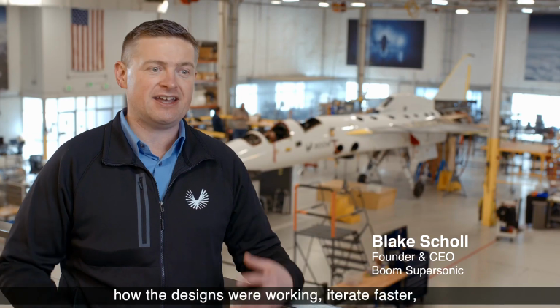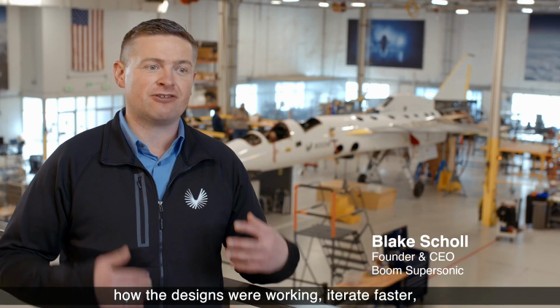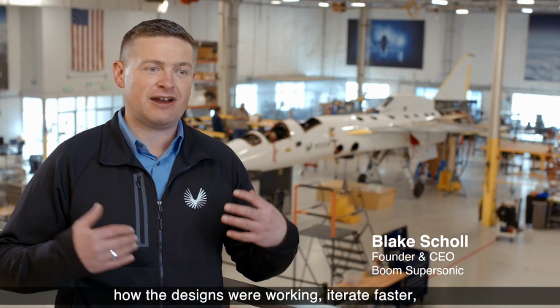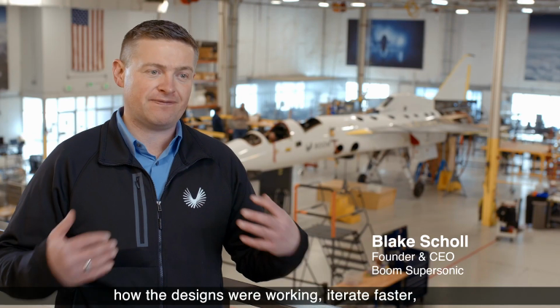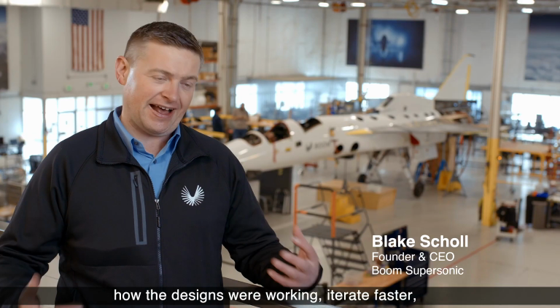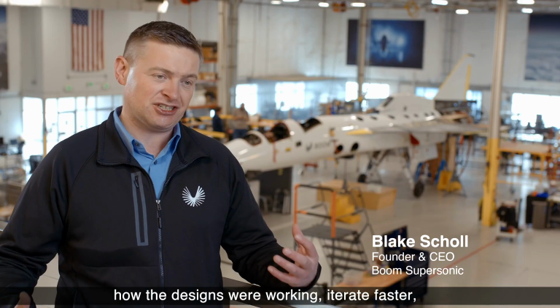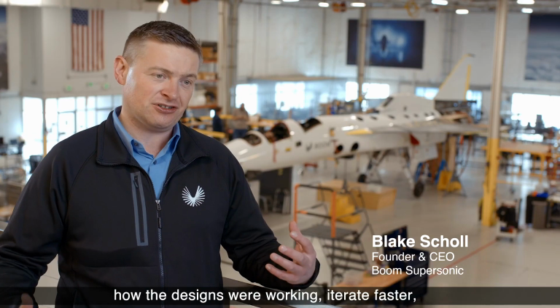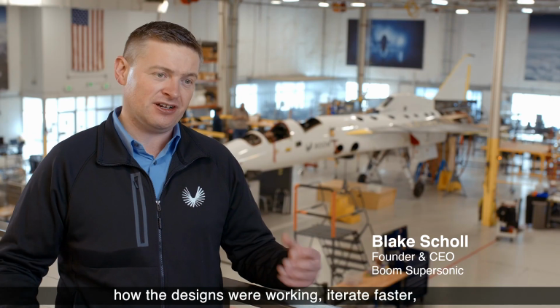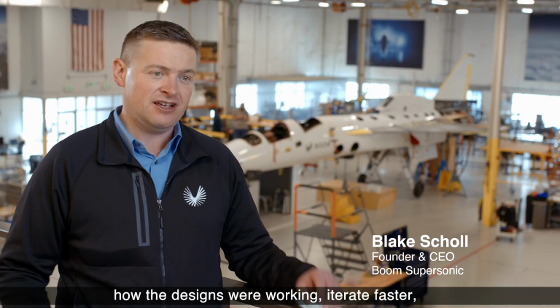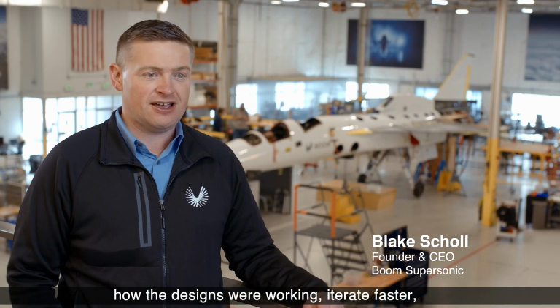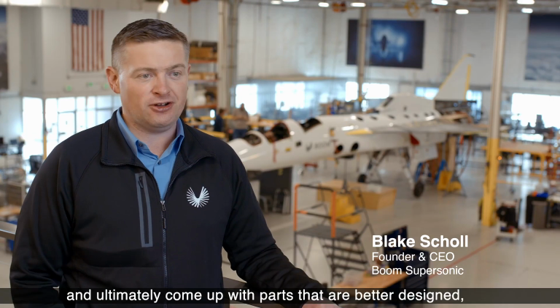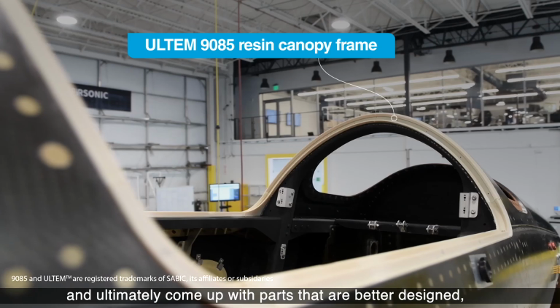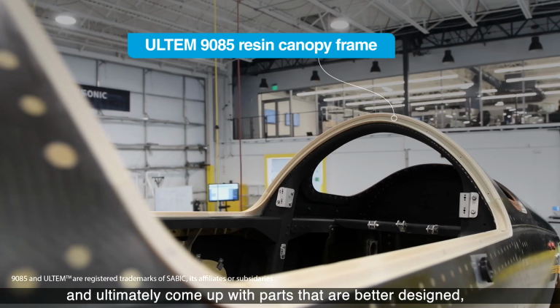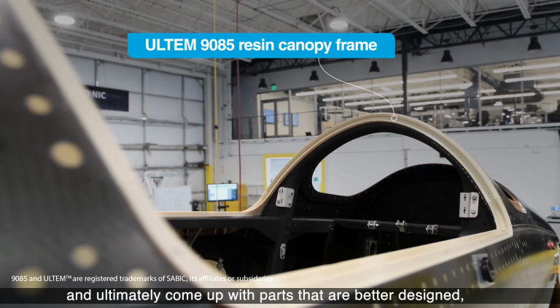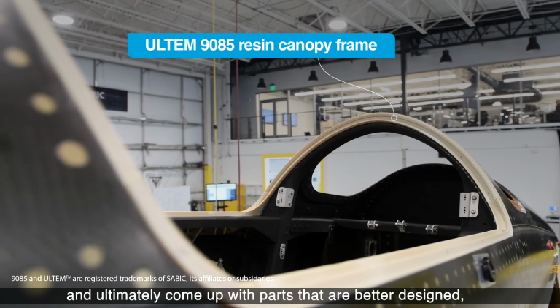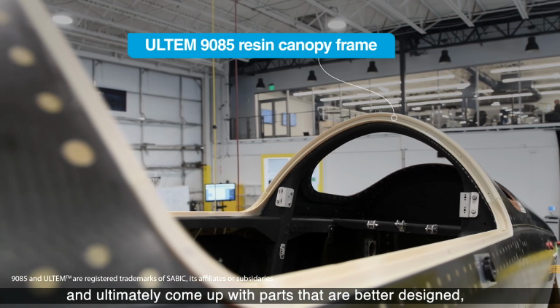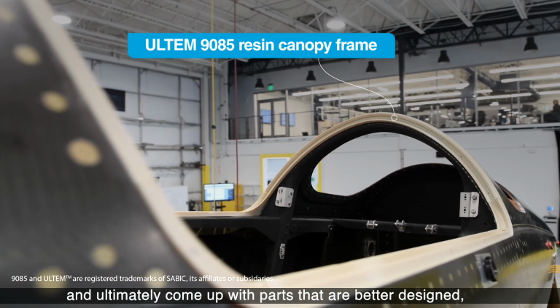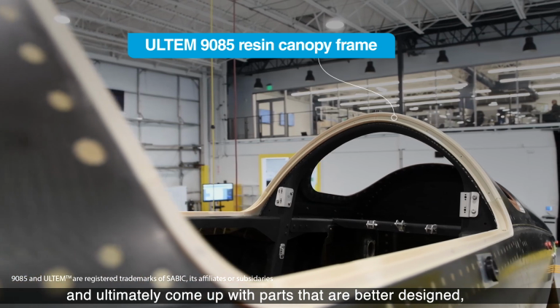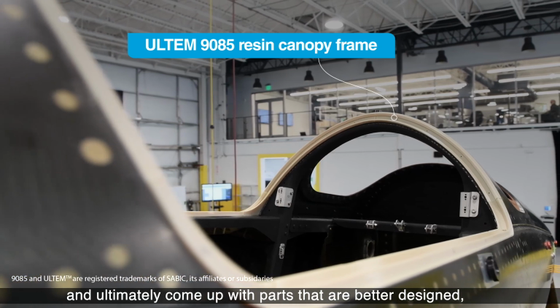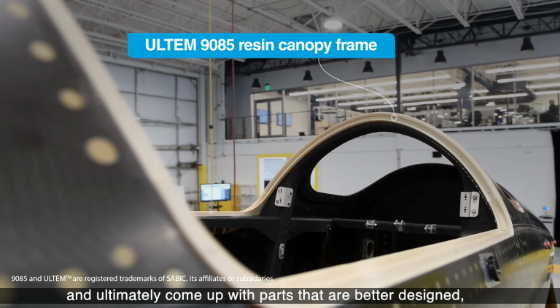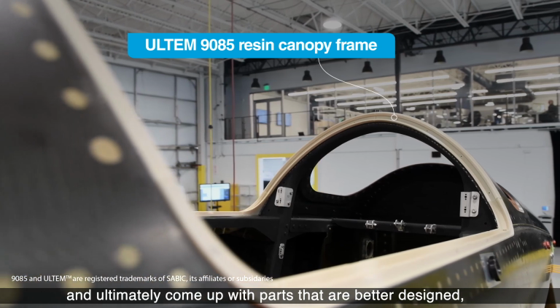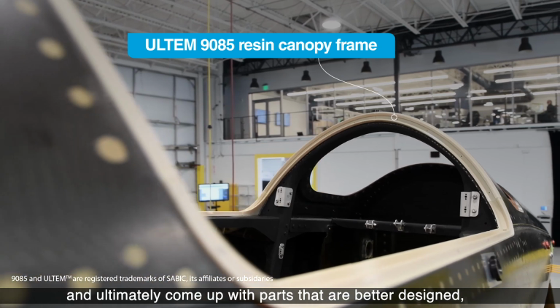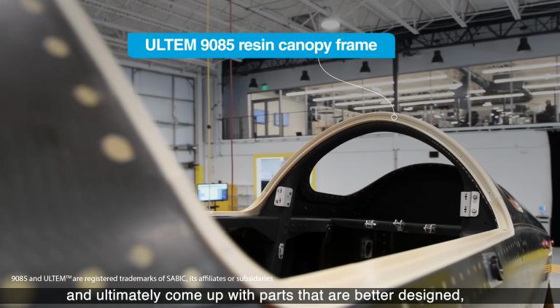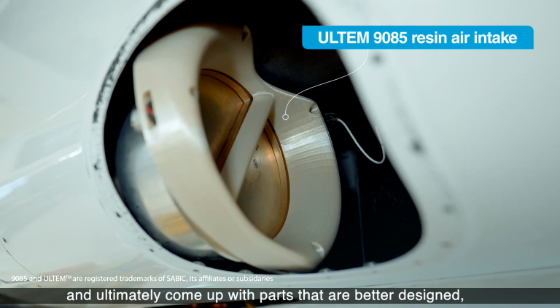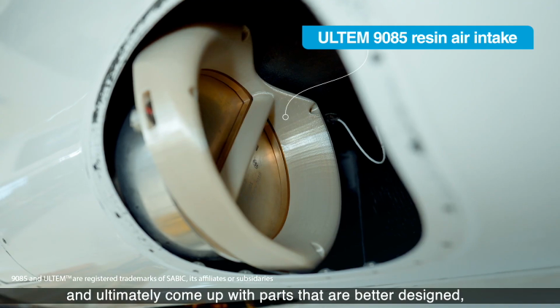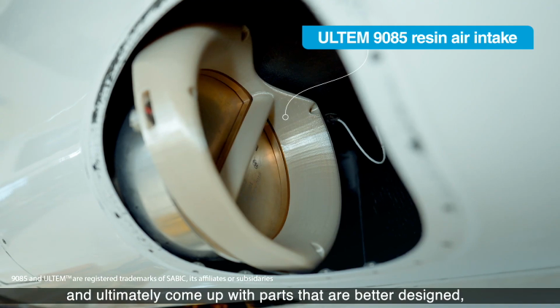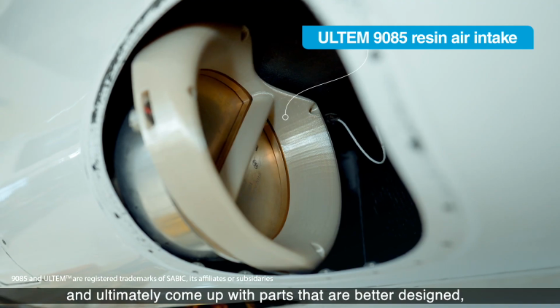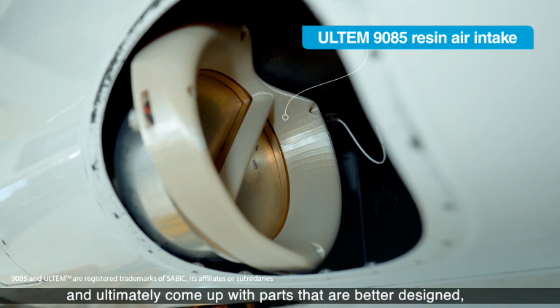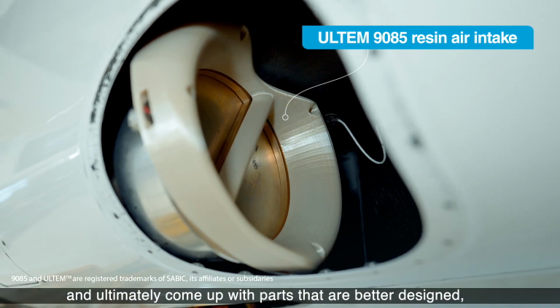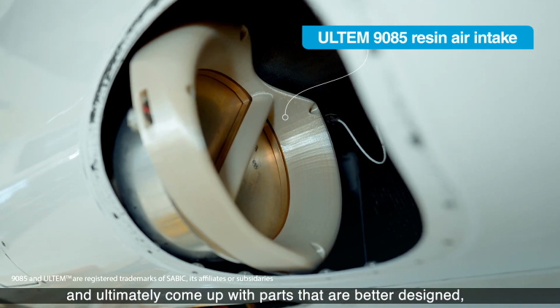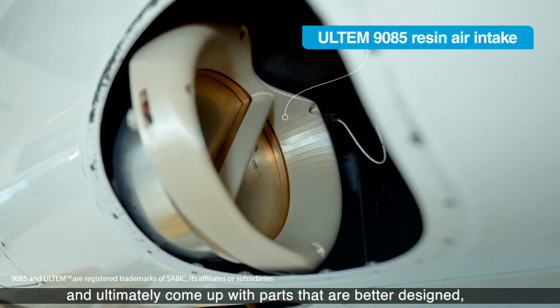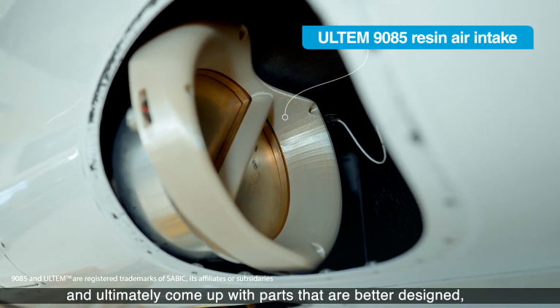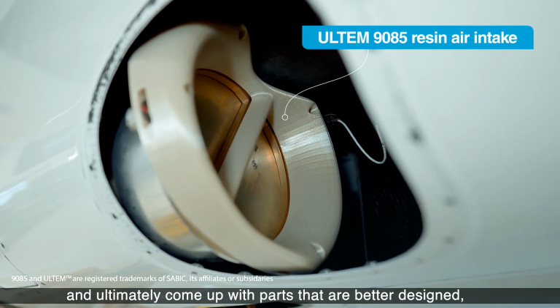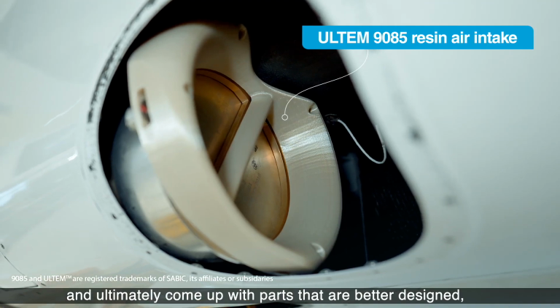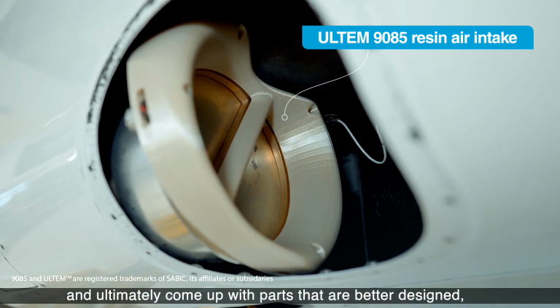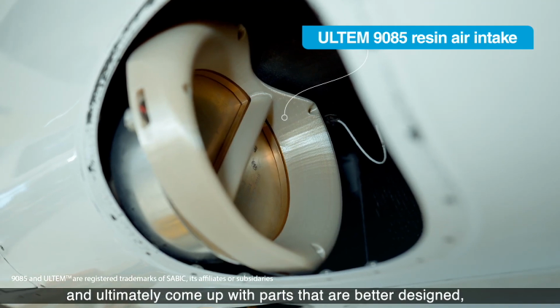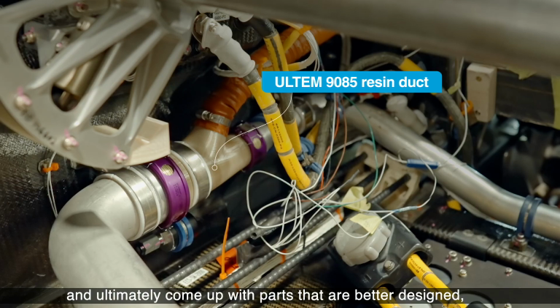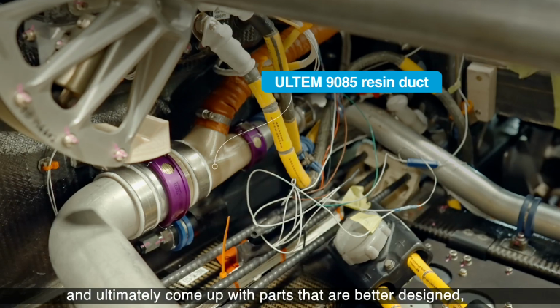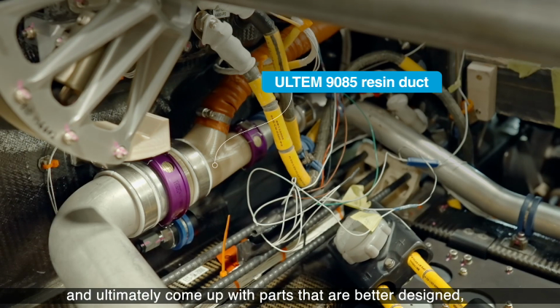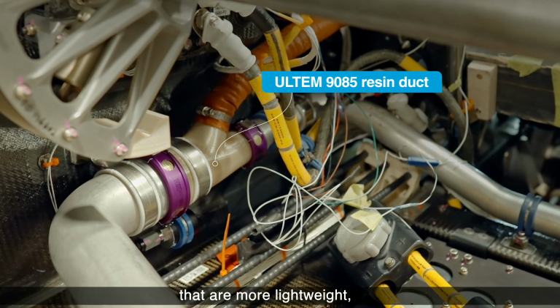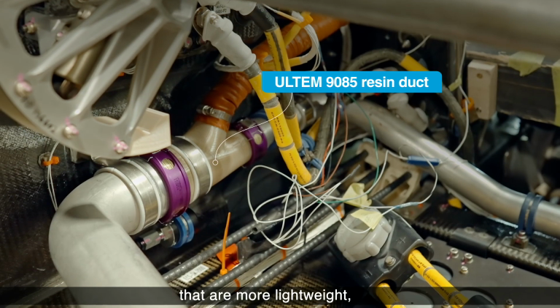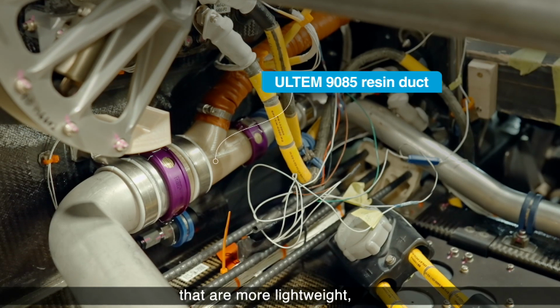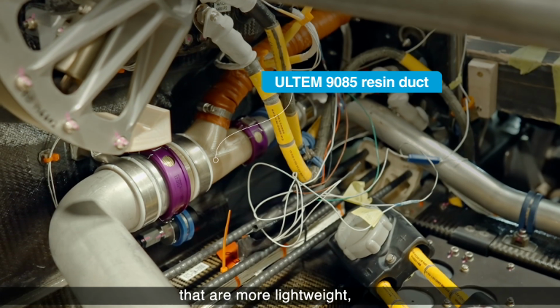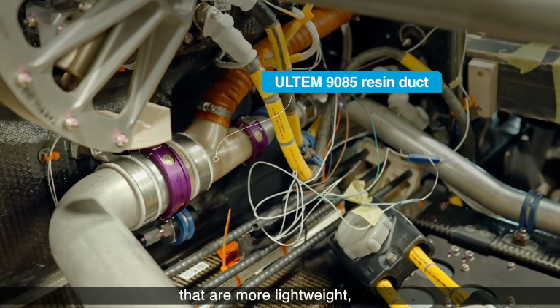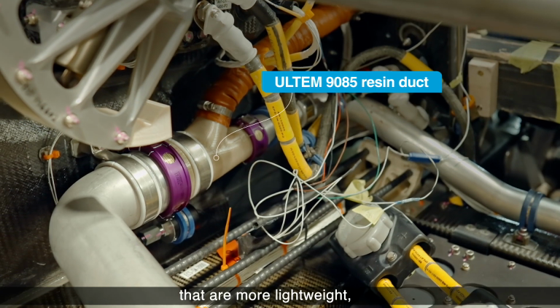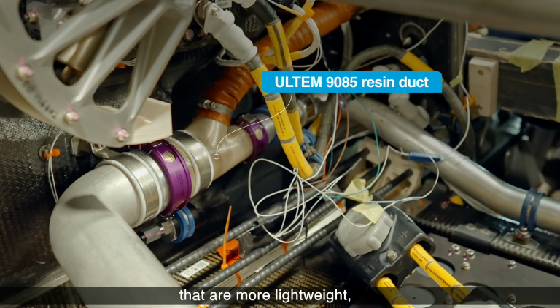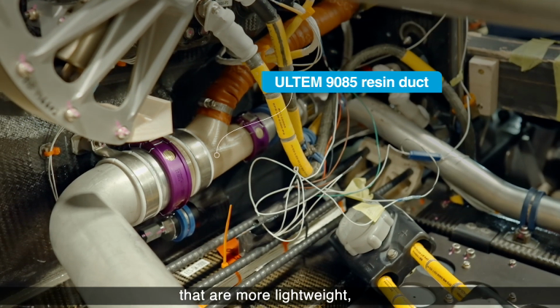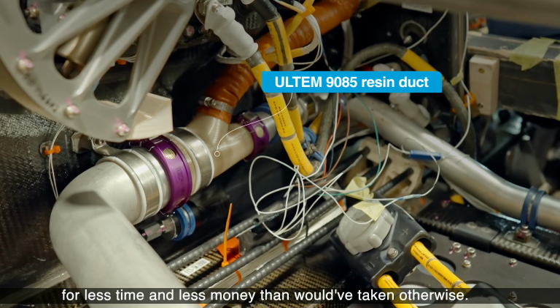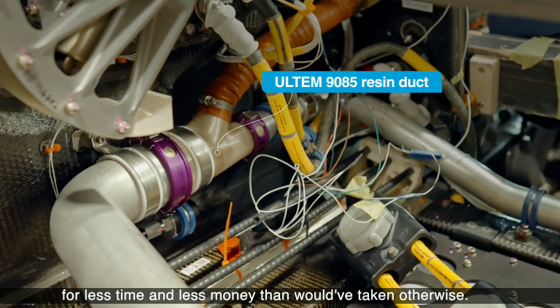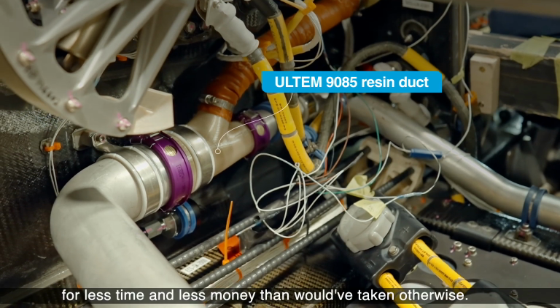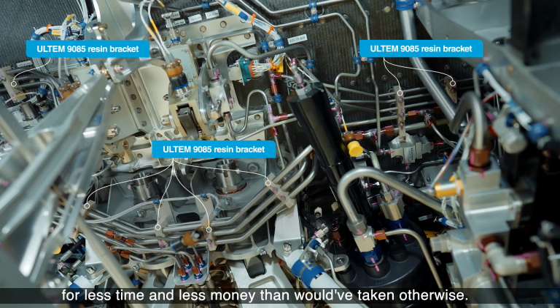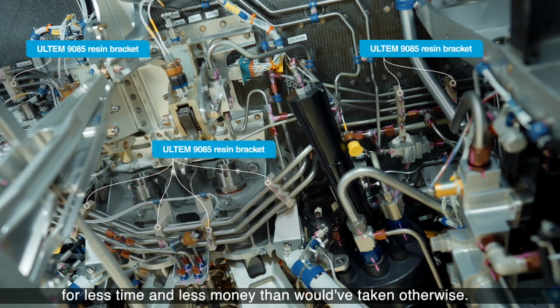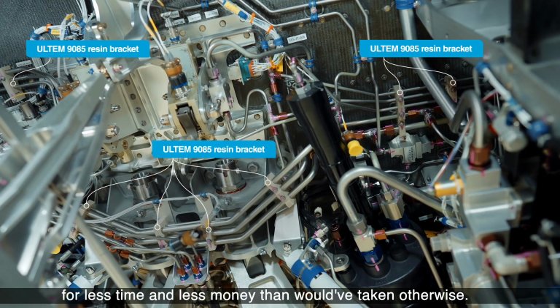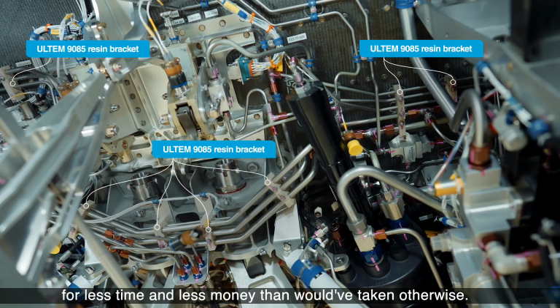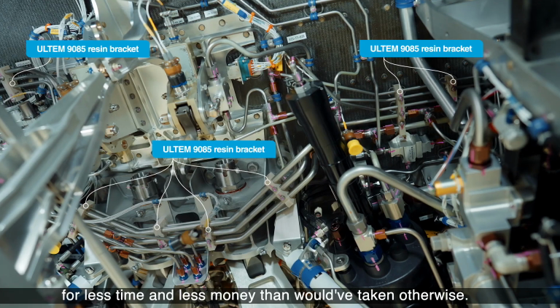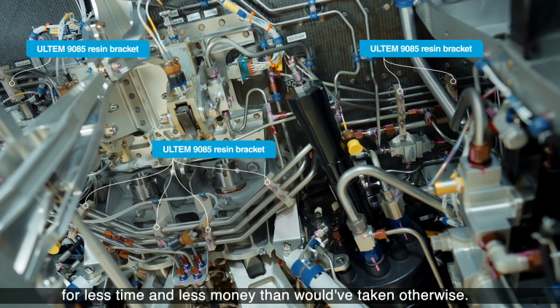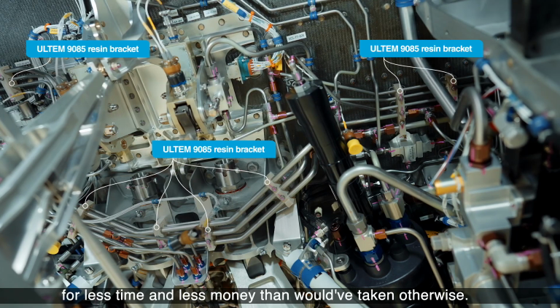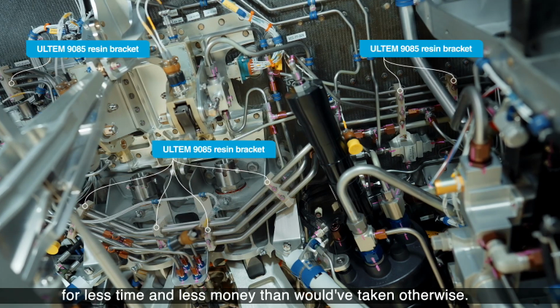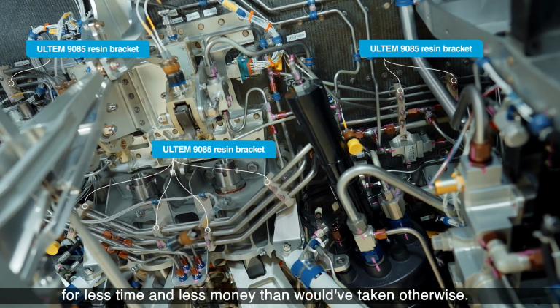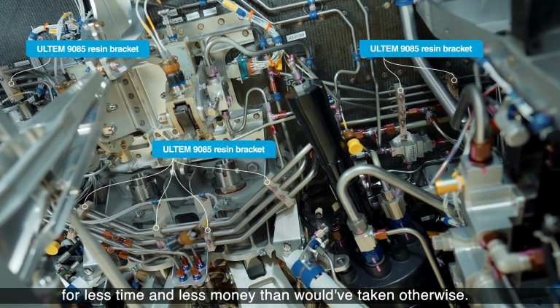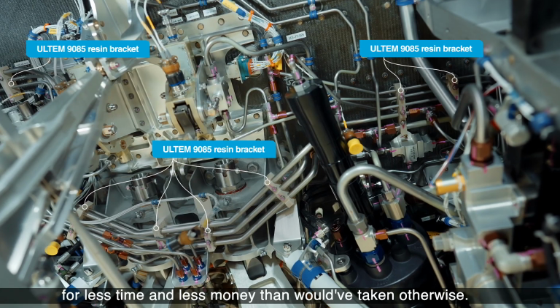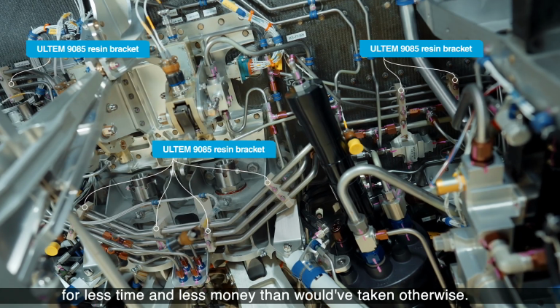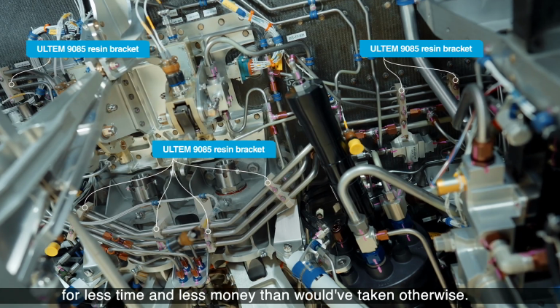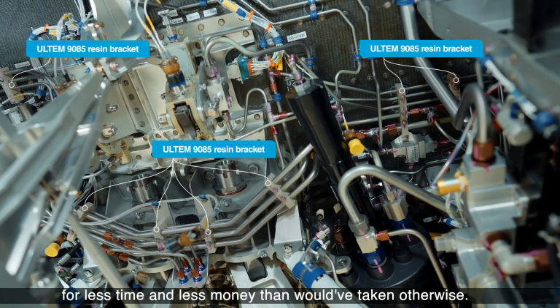Iterate faster, and ultimately come up with parts that are better designed, that are more lightweight, for less time and less money than it would have taken otherwise.